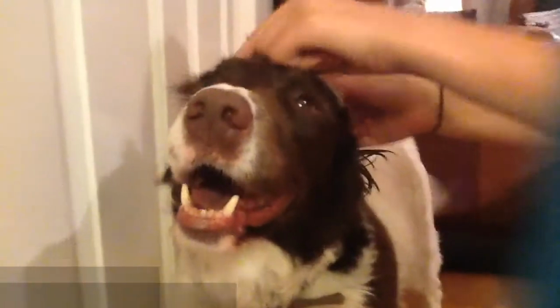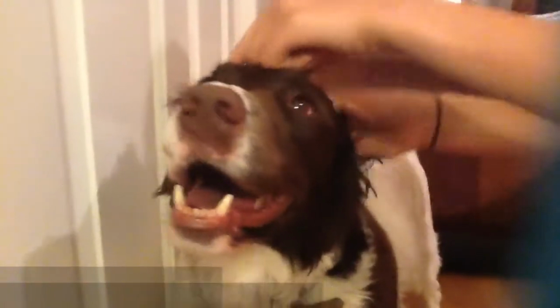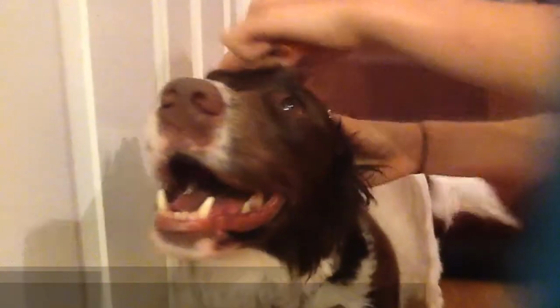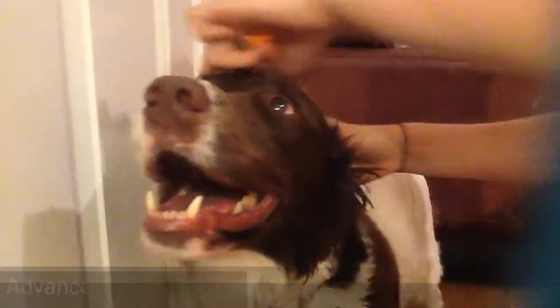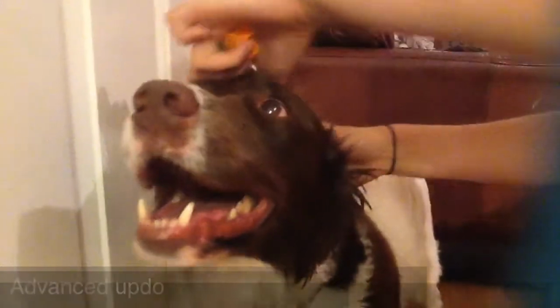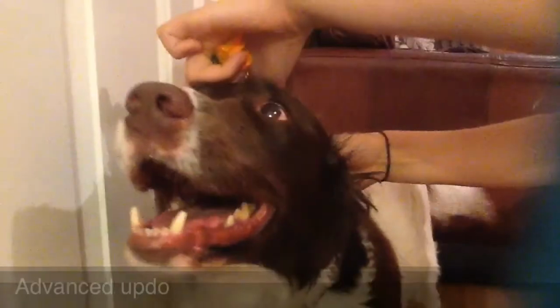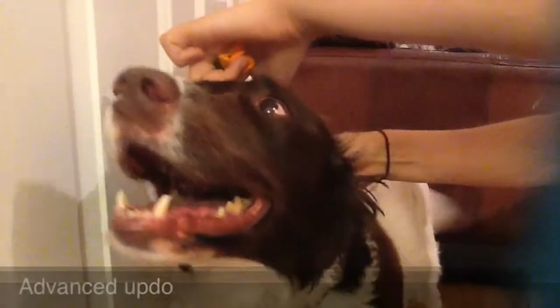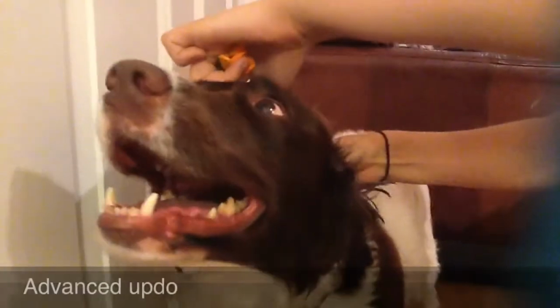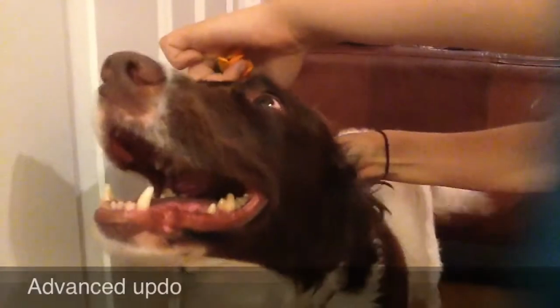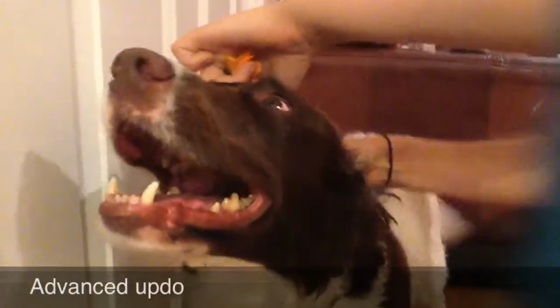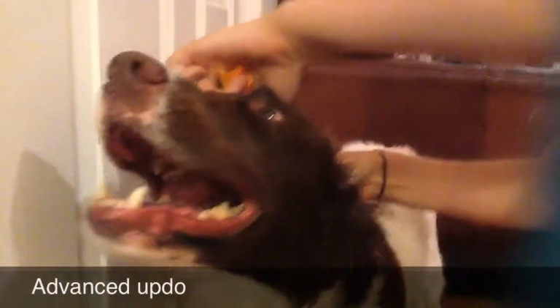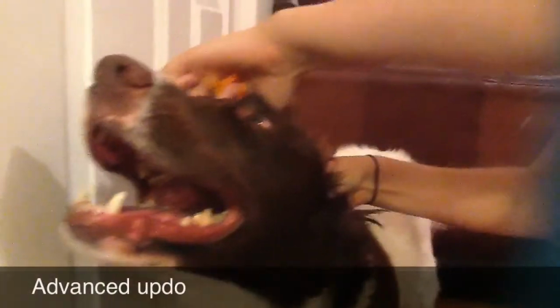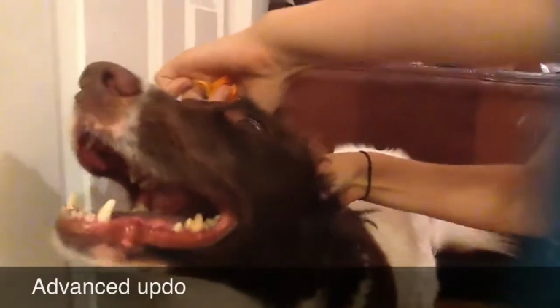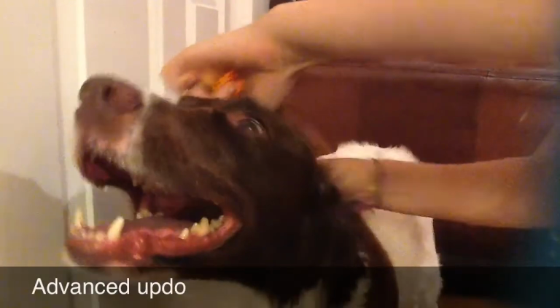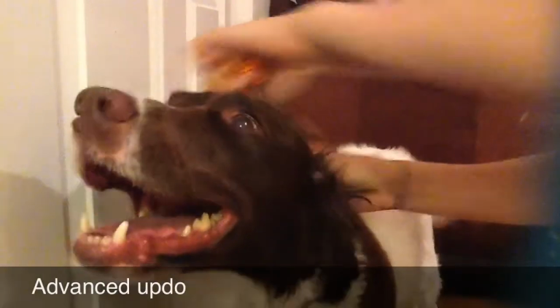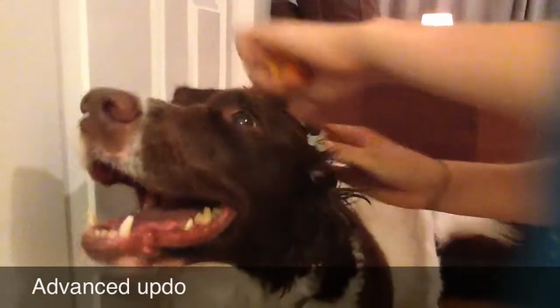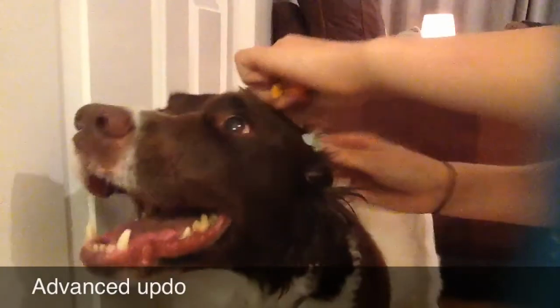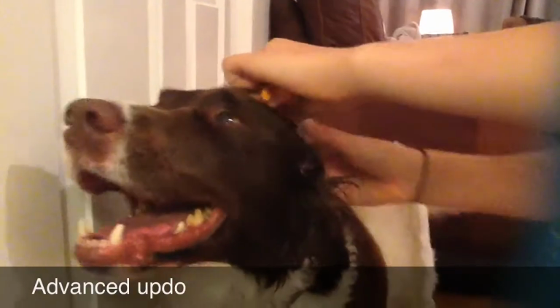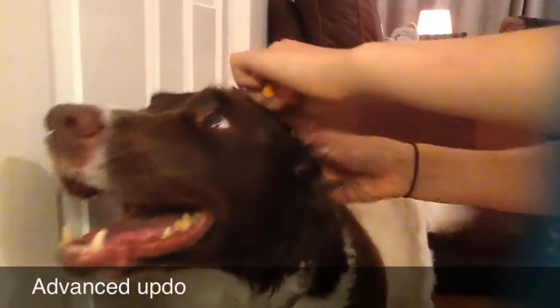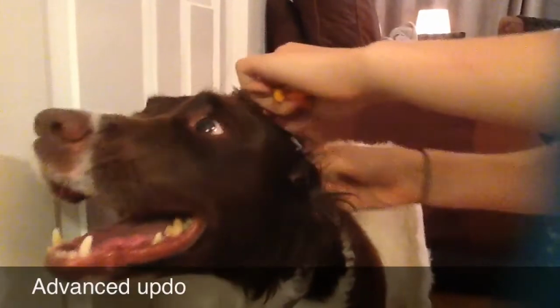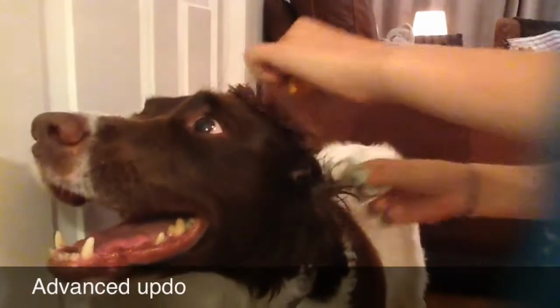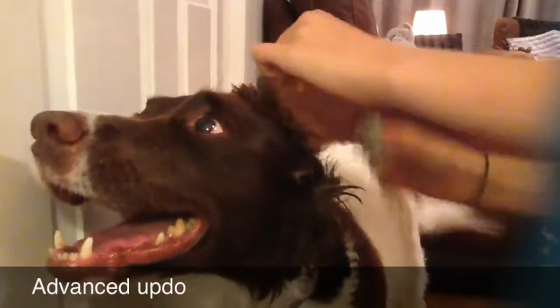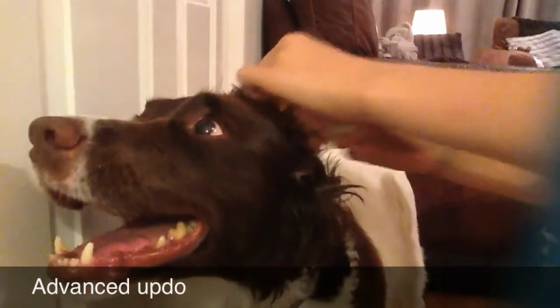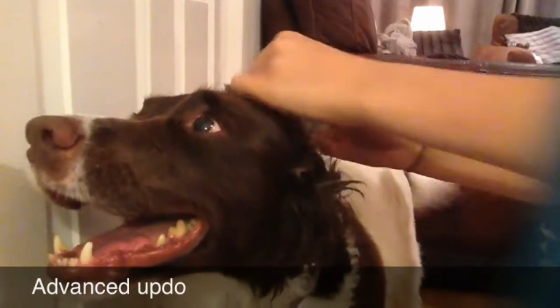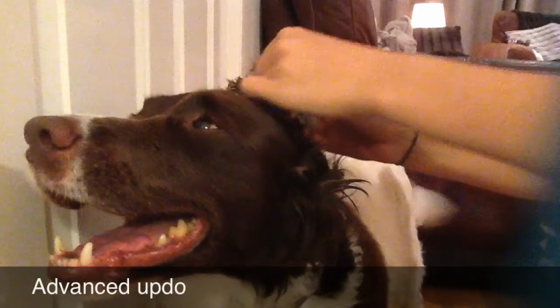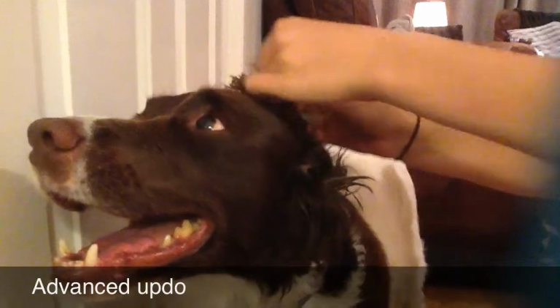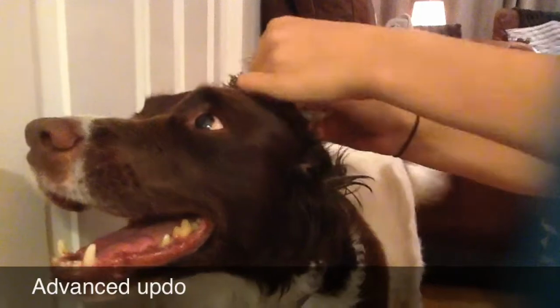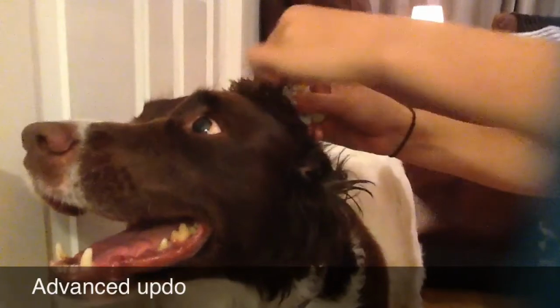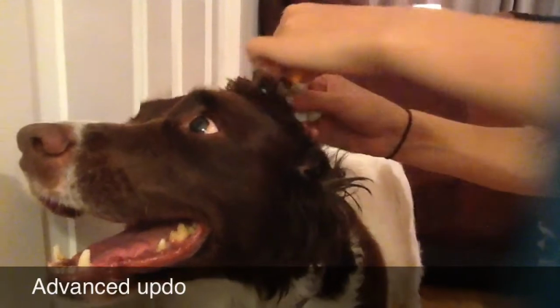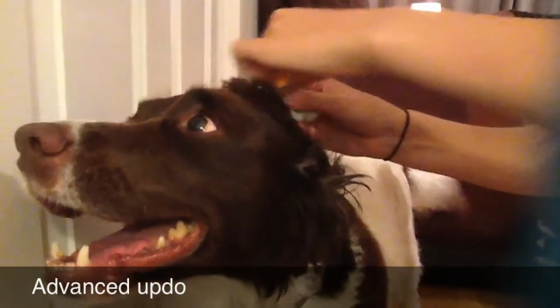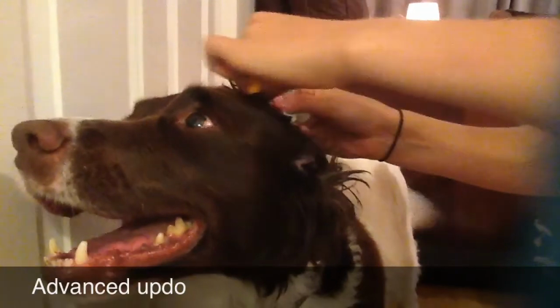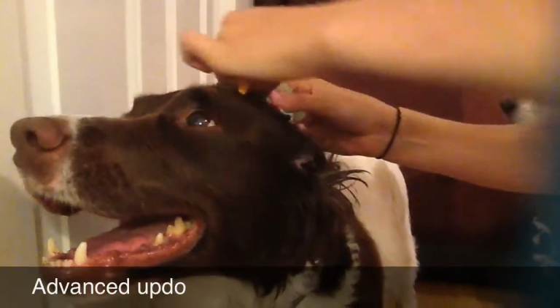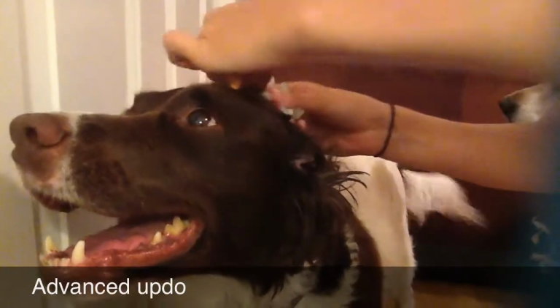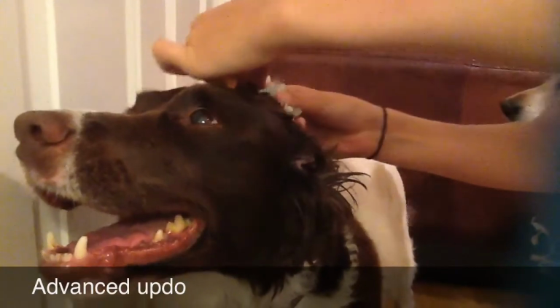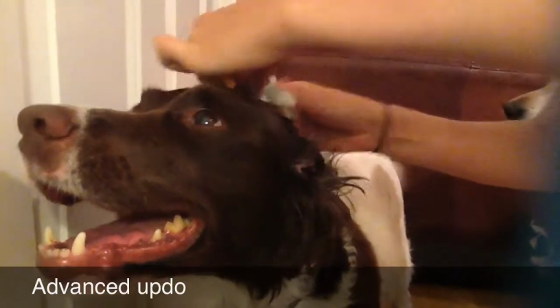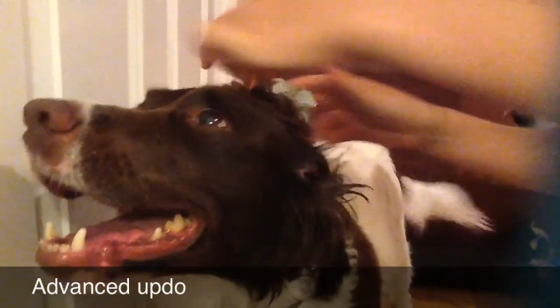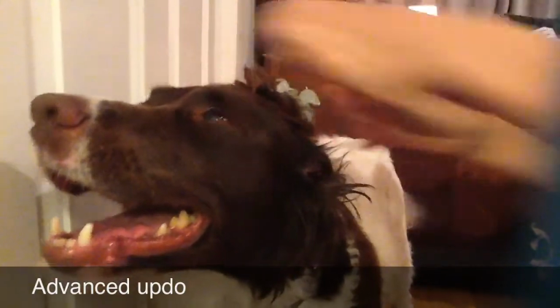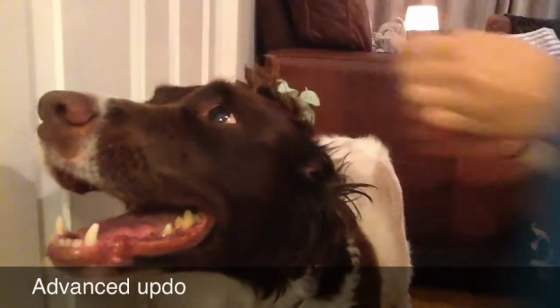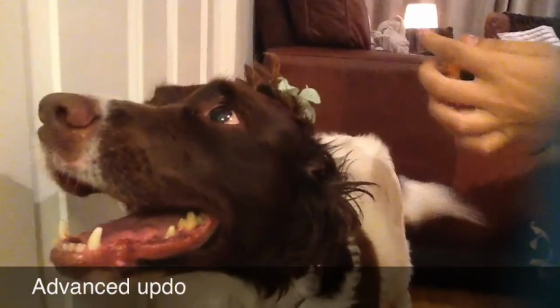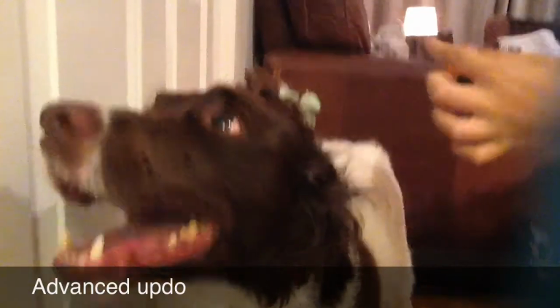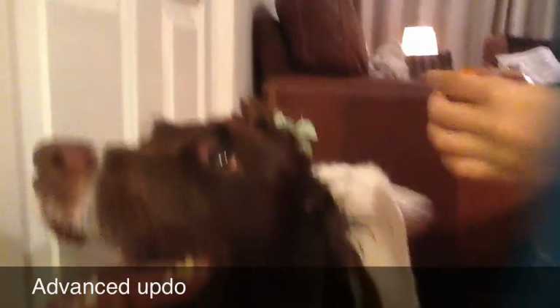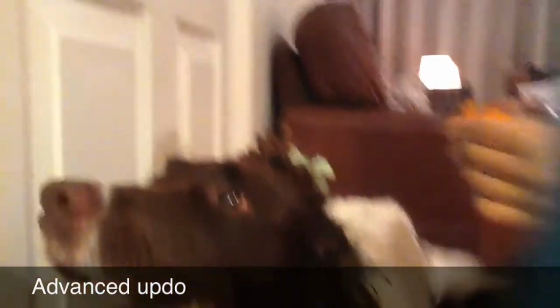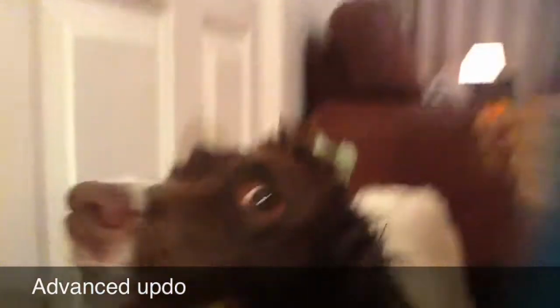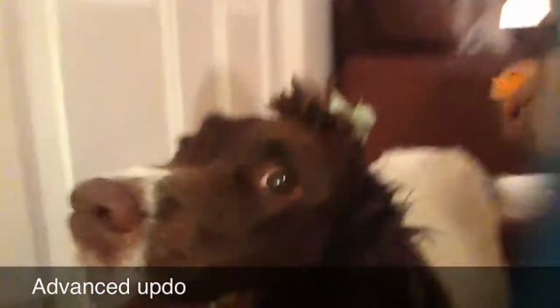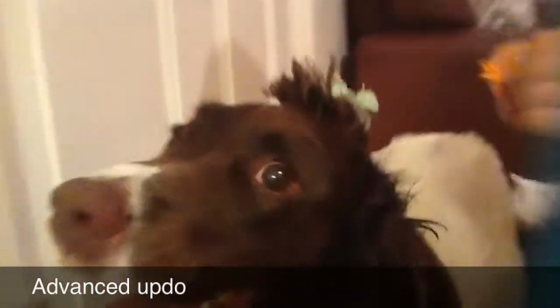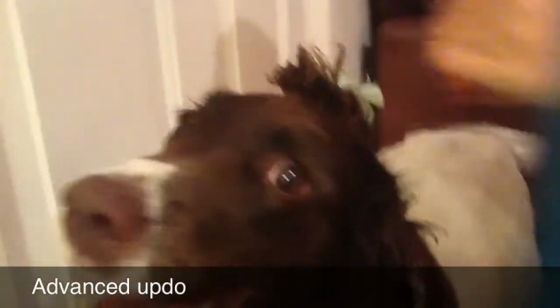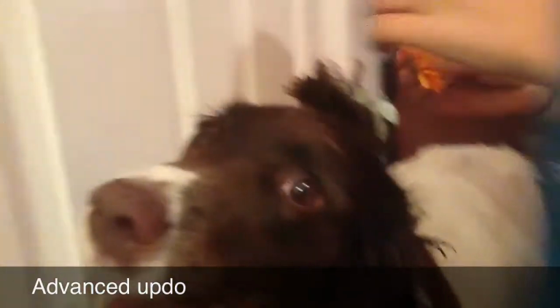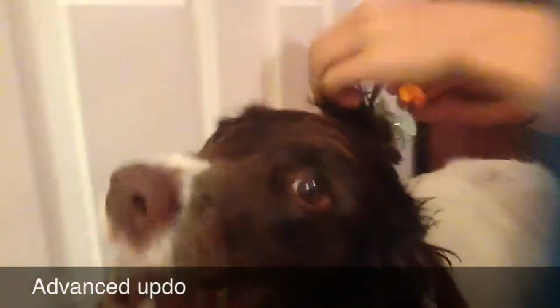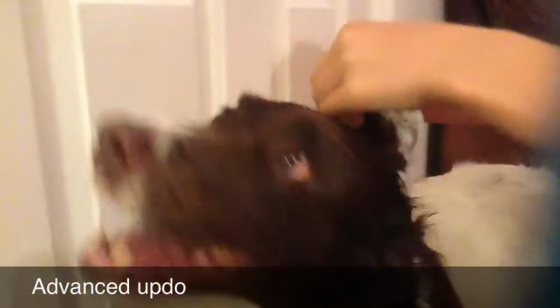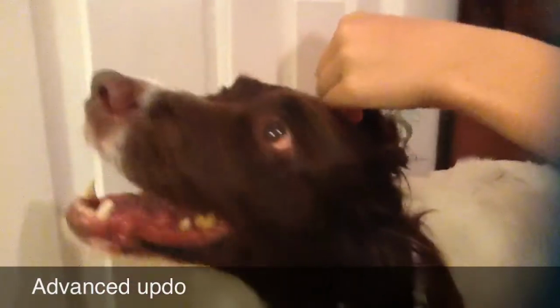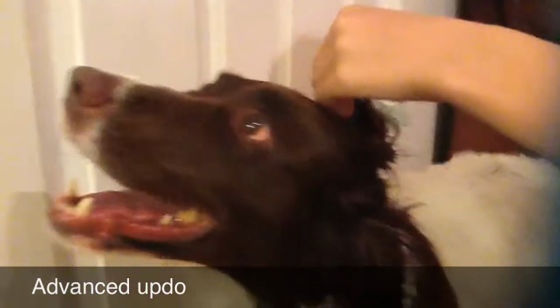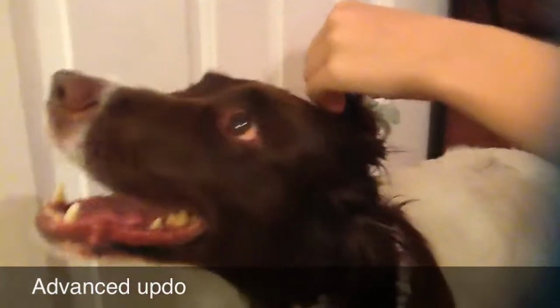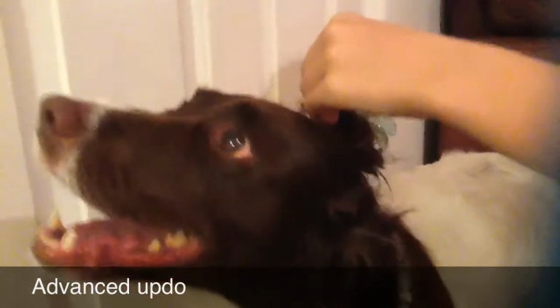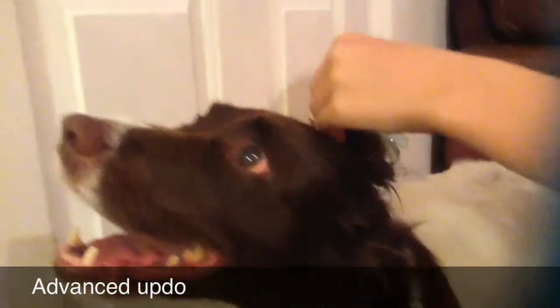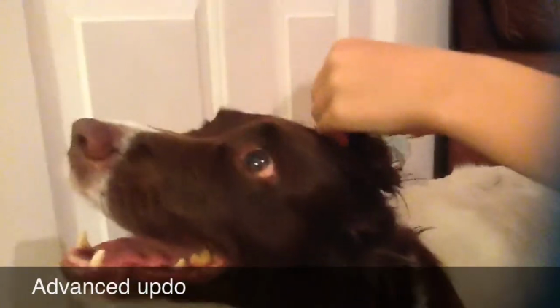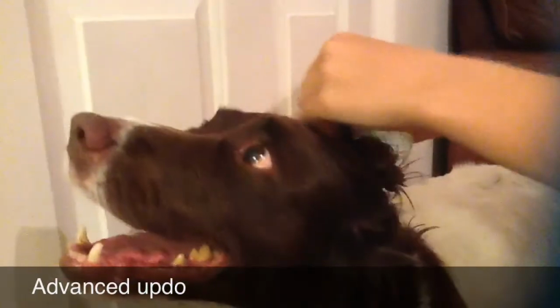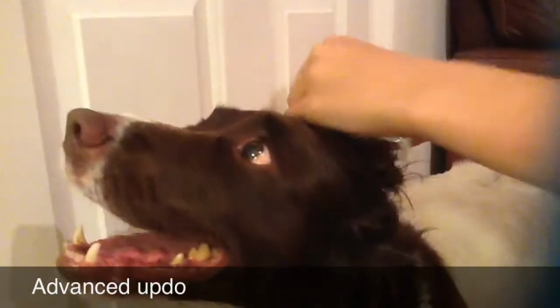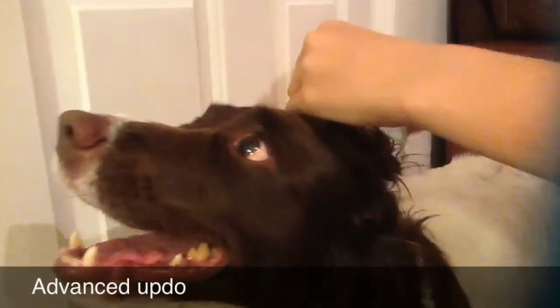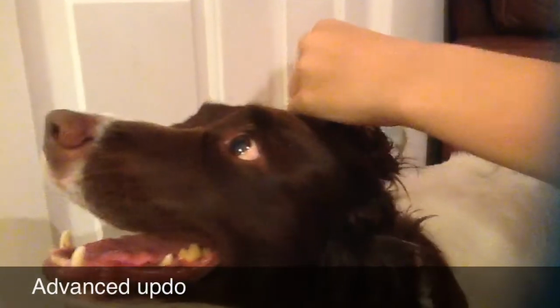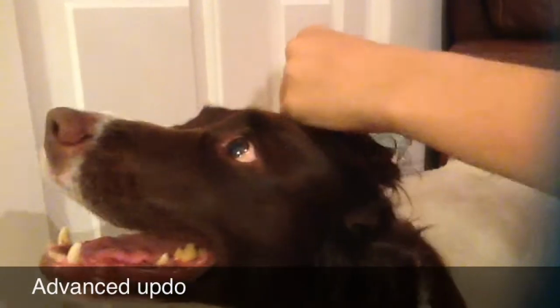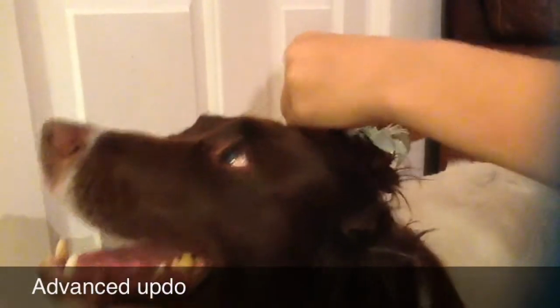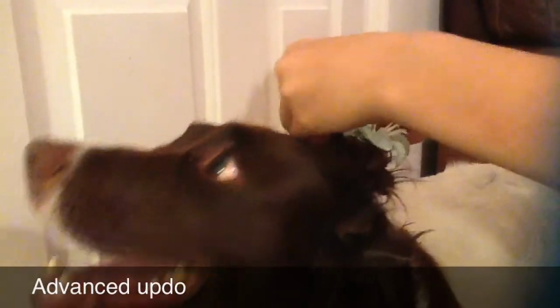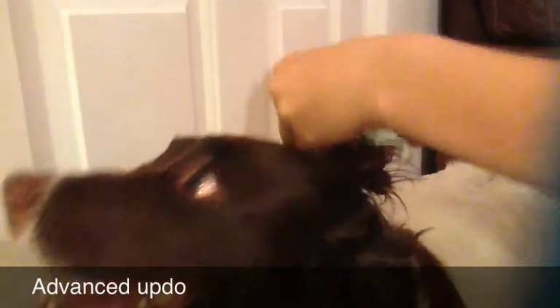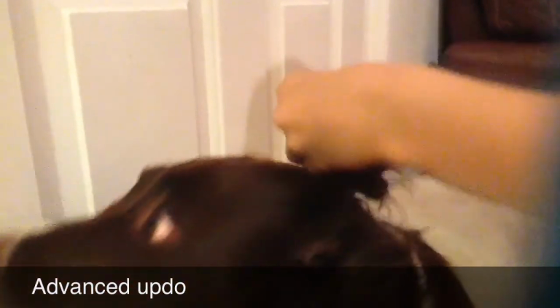For the advanced updo, do the same as you would do for the basic updo. And then add some clips to dress it all up.